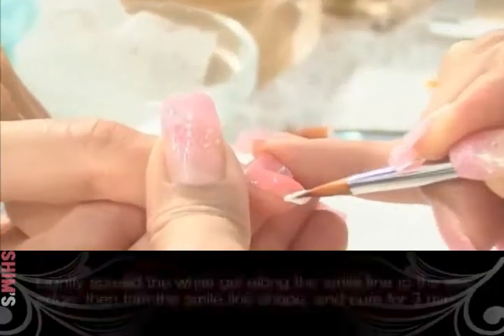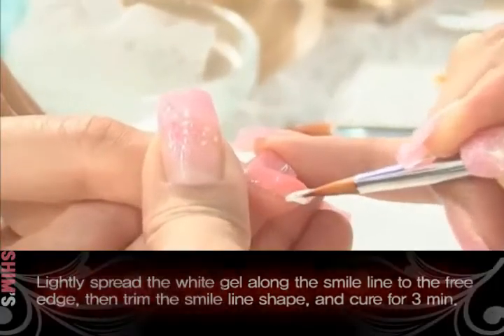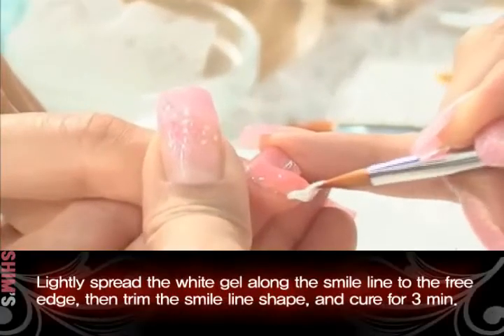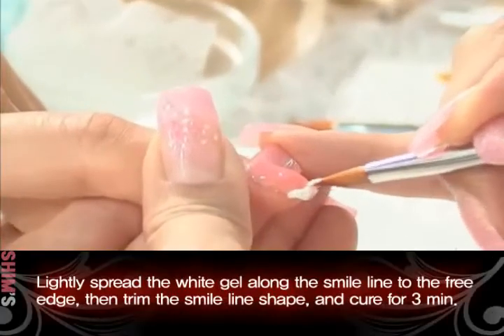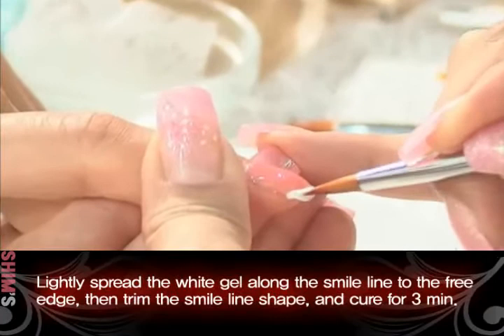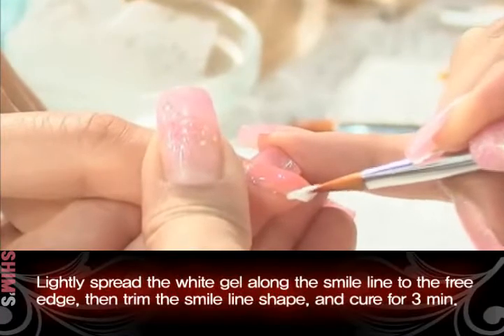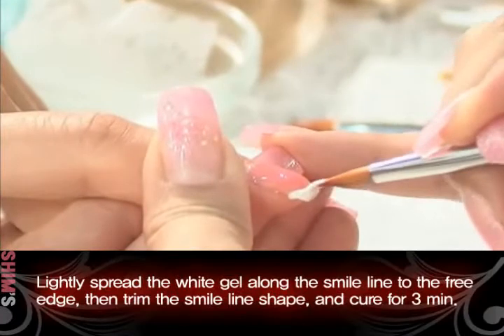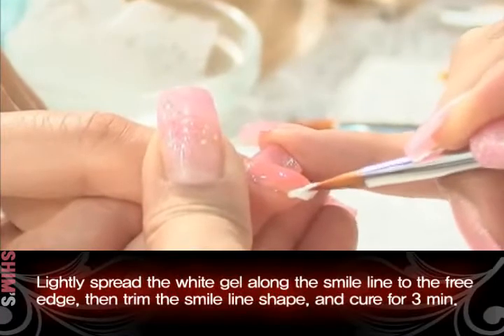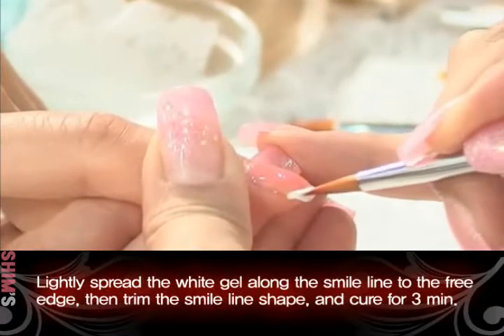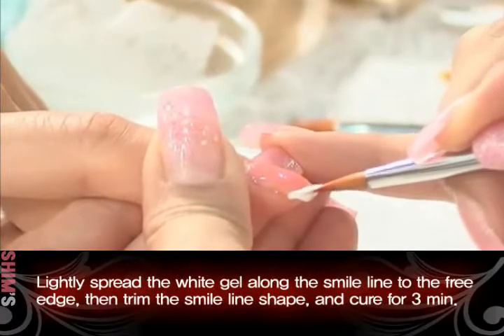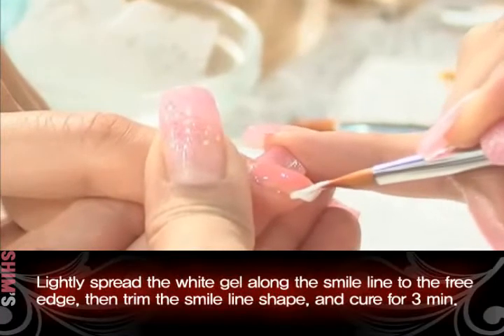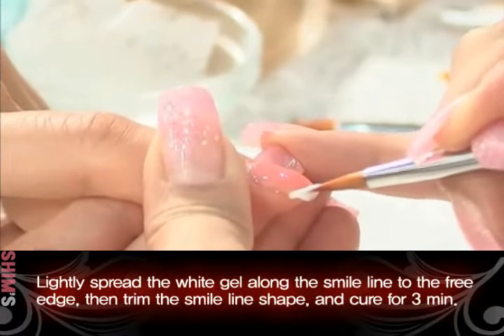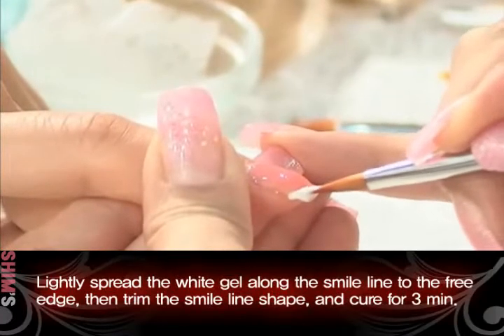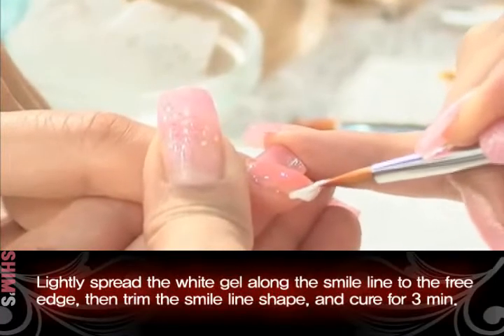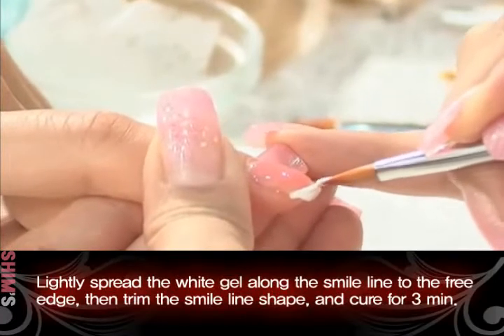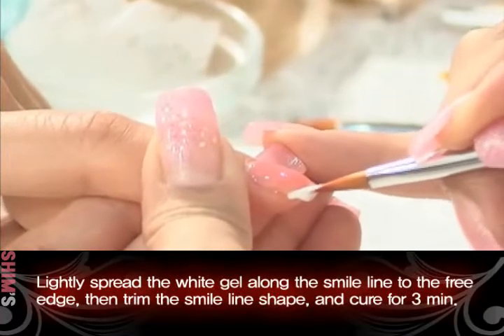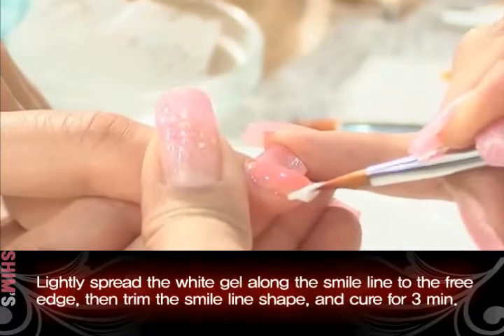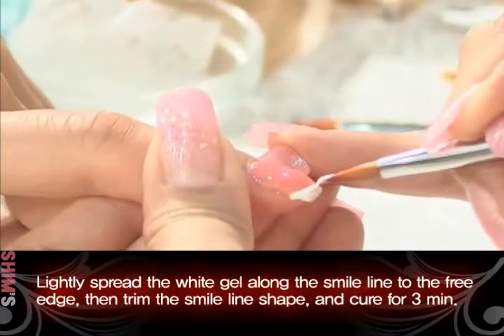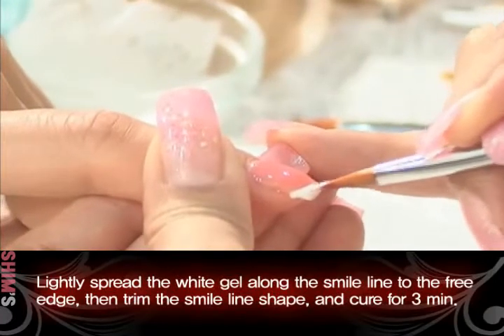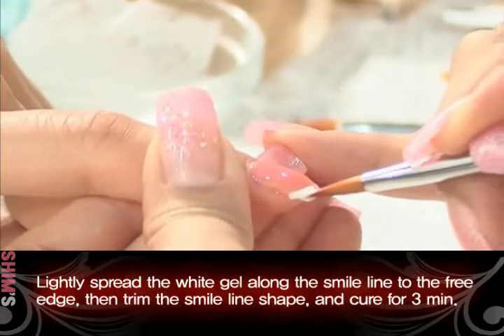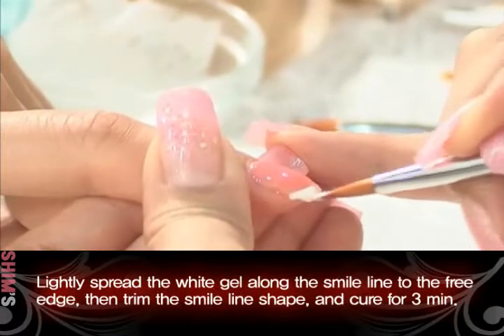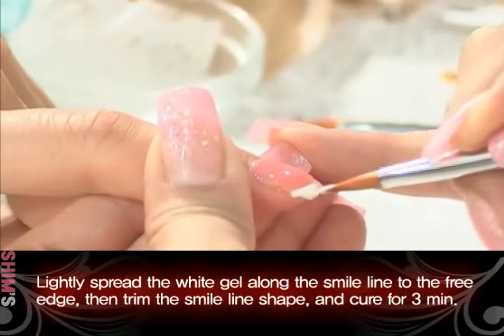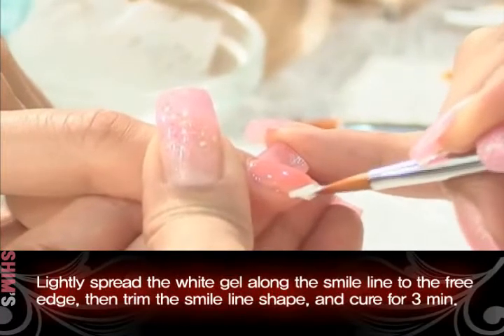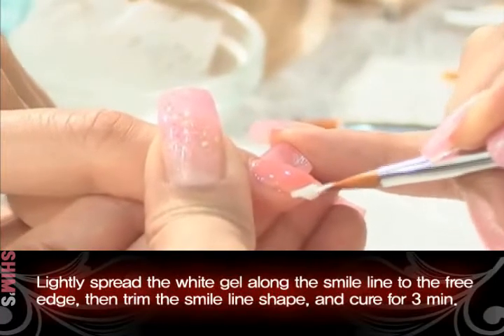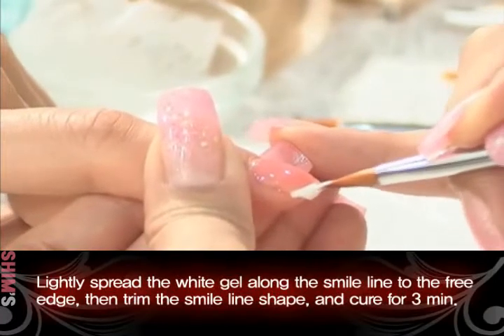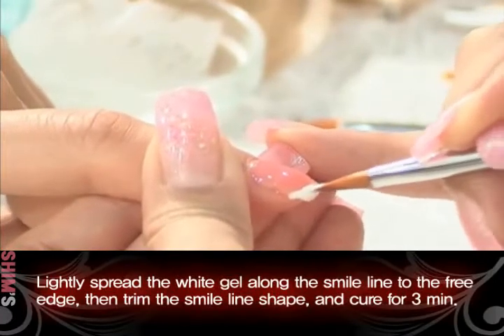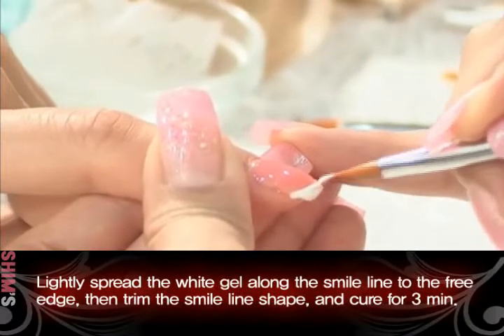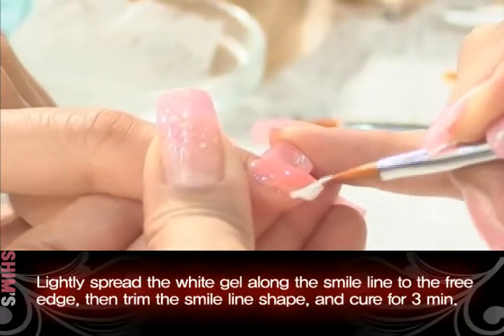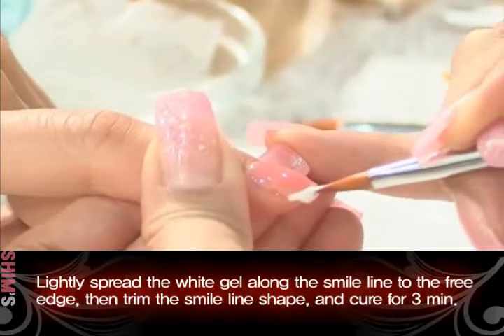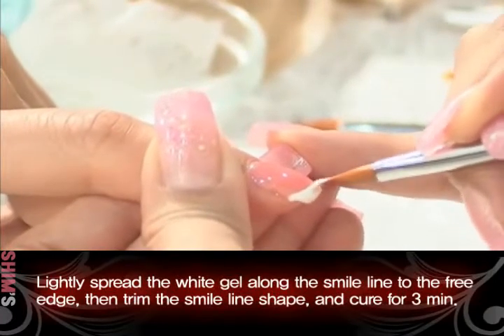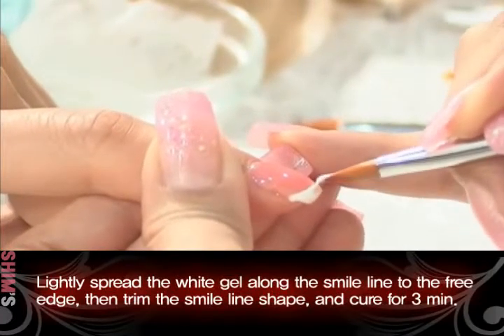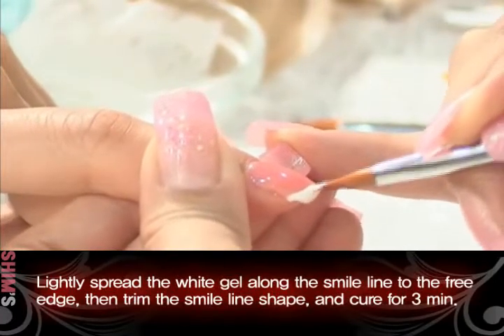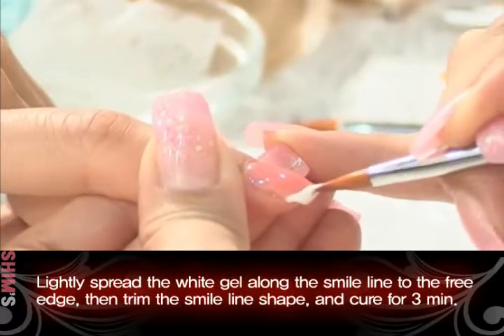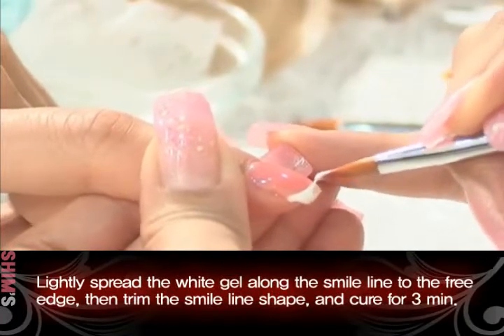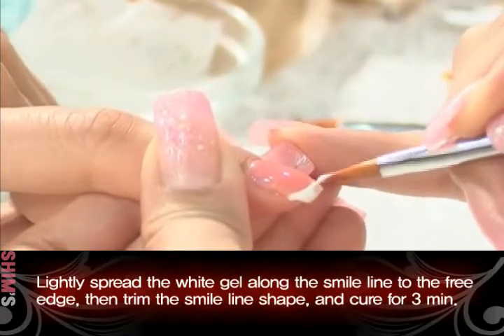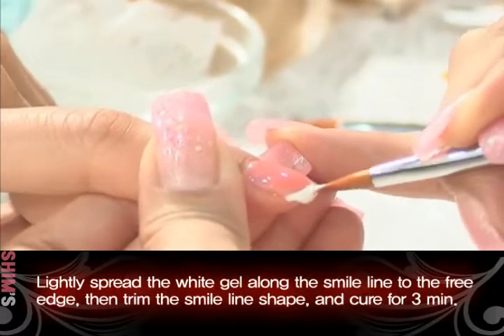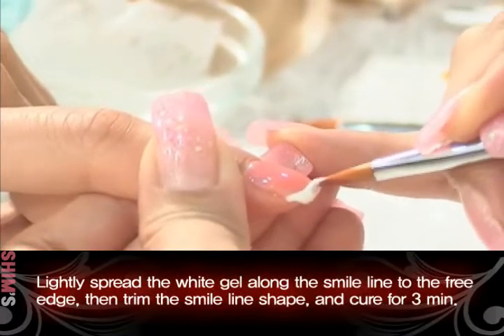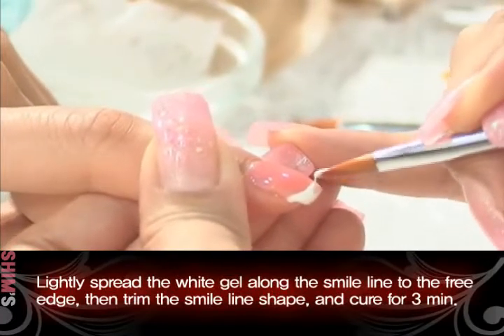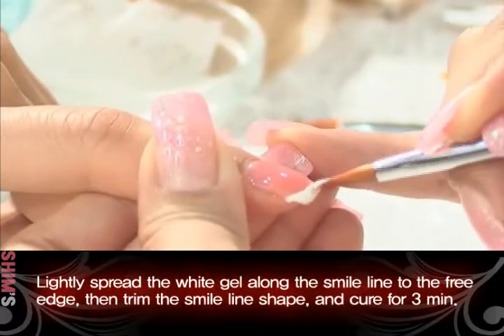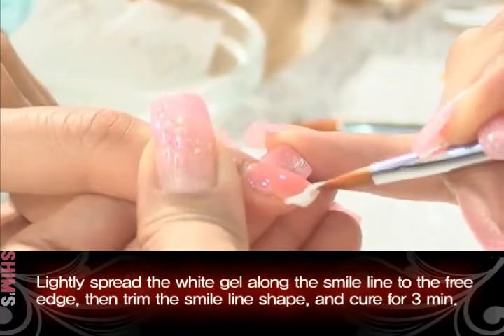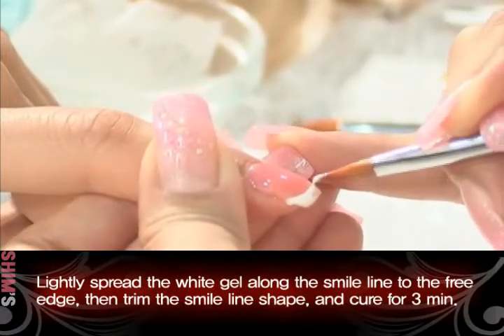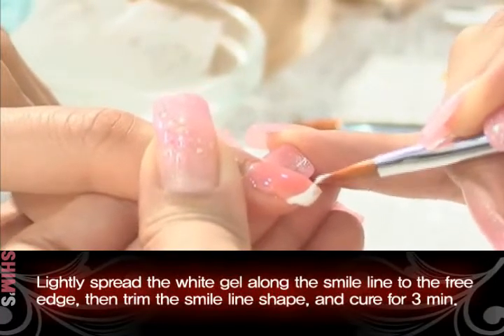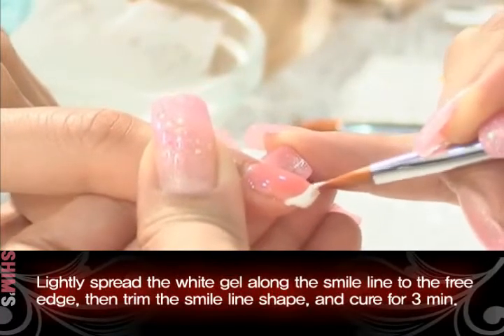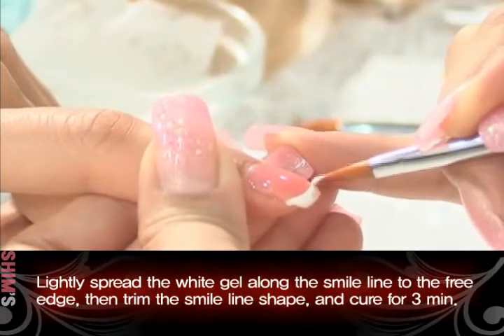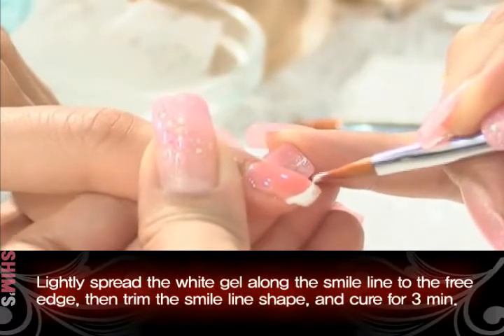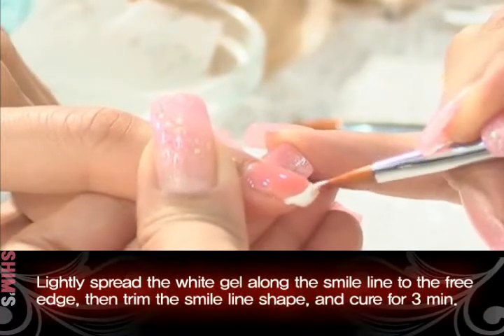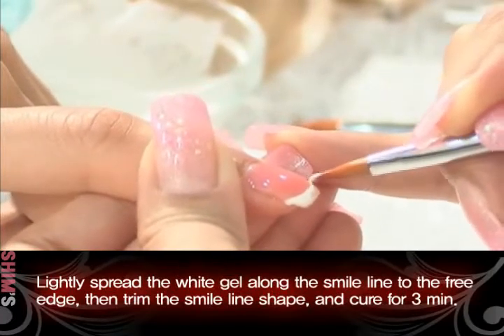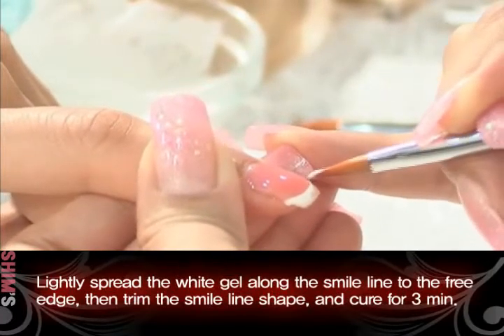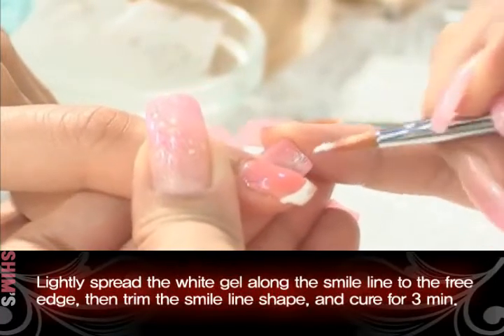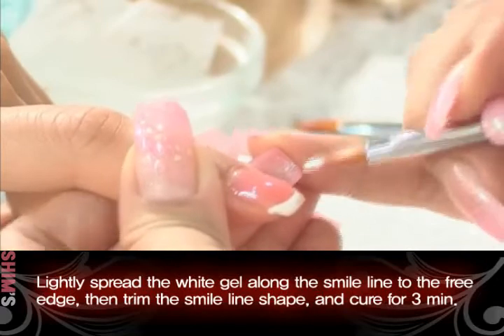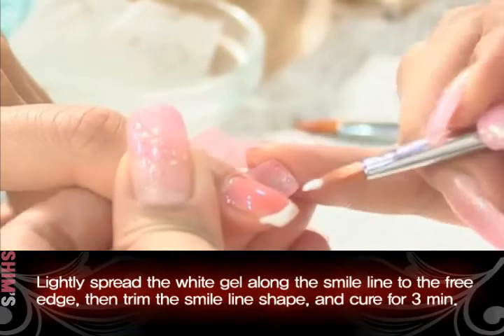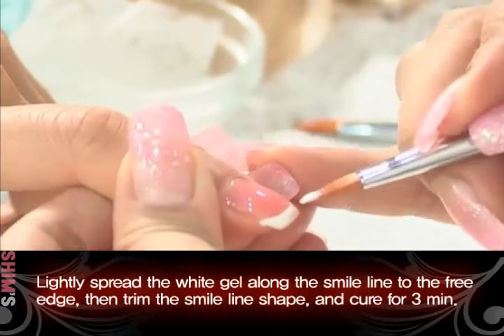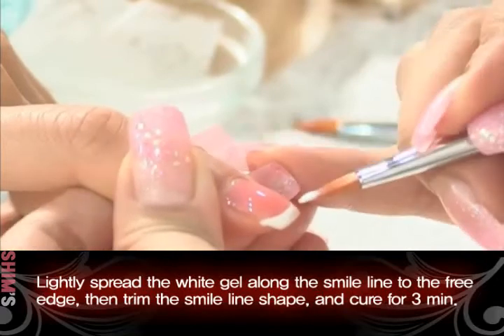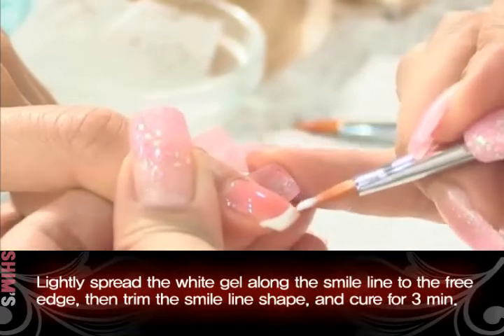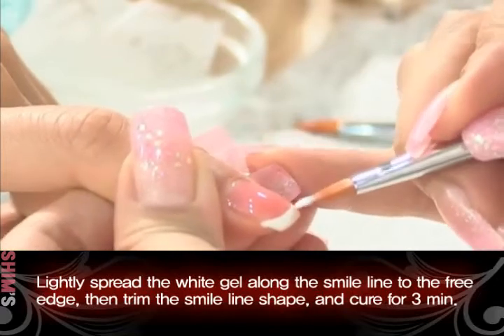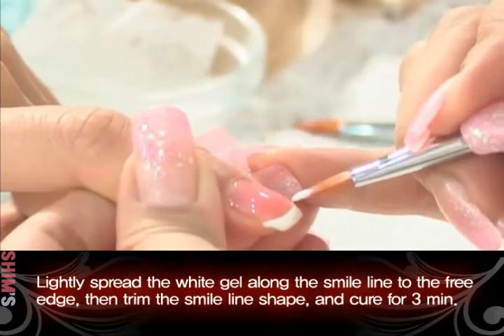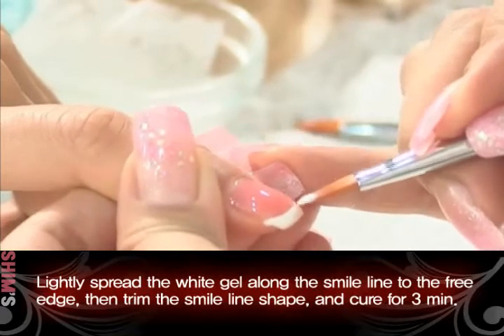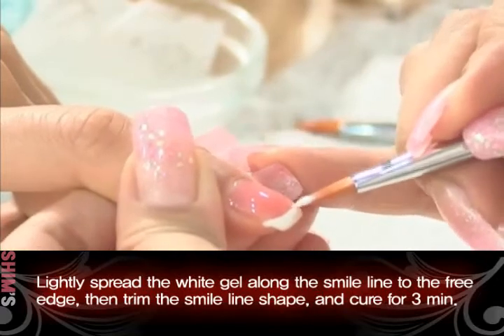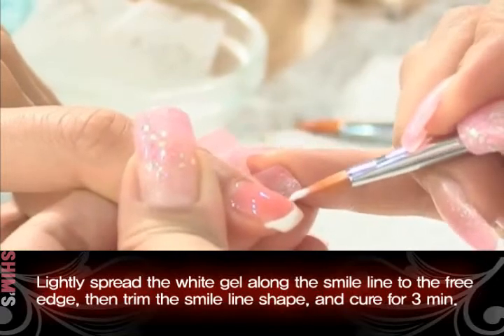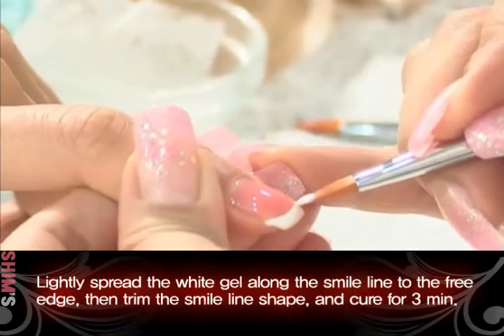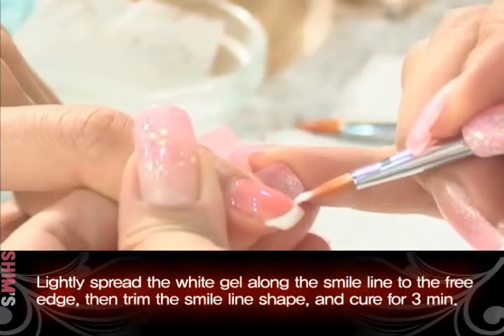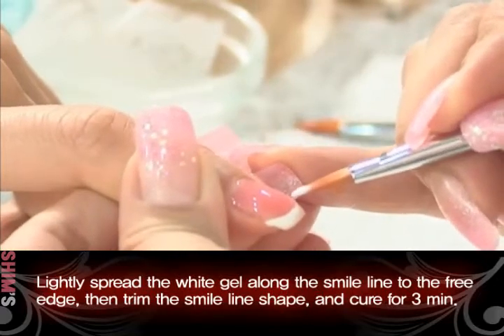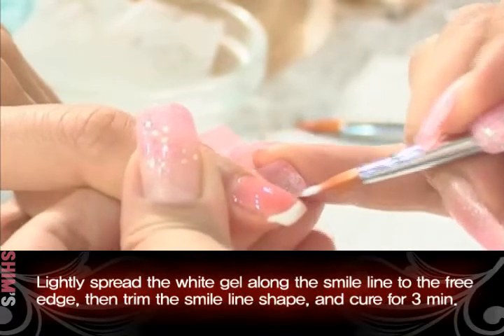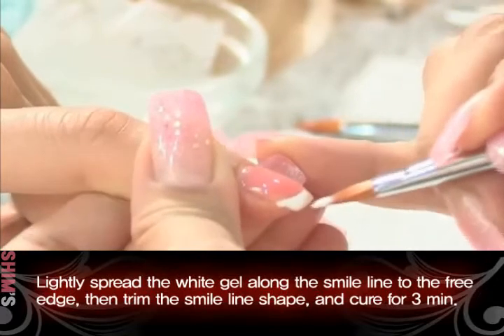Lightly spread the white gel along the smile line to the free edge. Then trim the smile line shape and cure for three minutes.